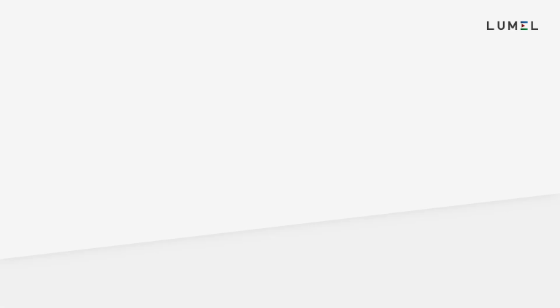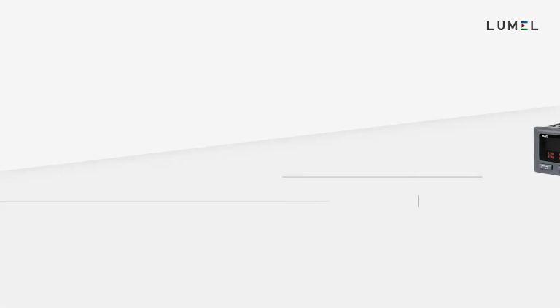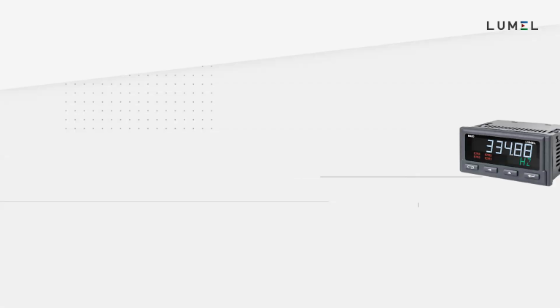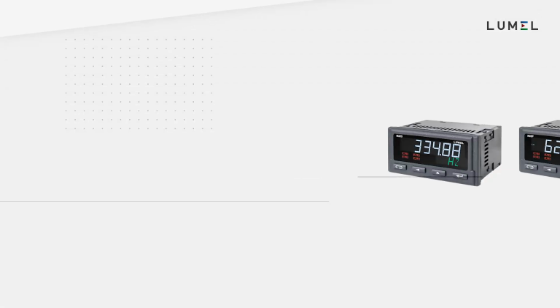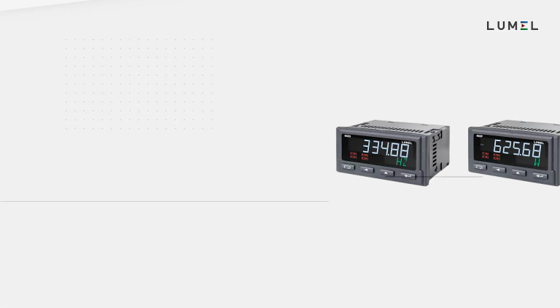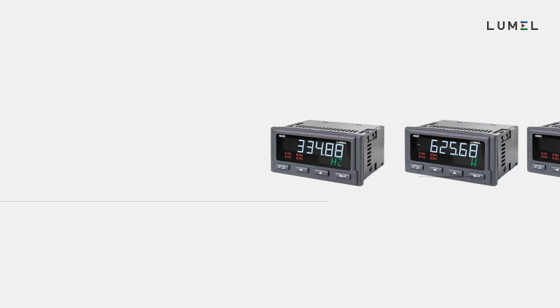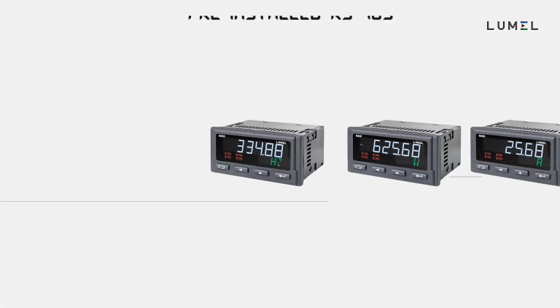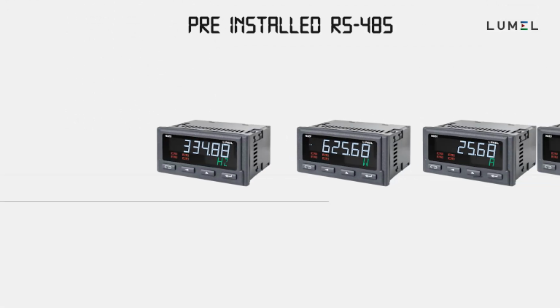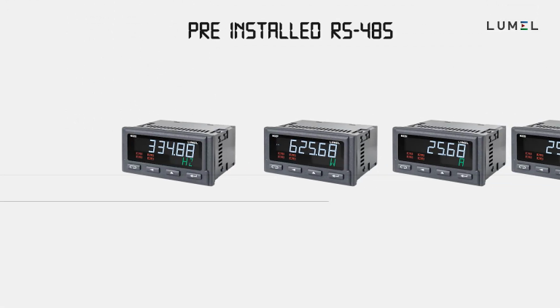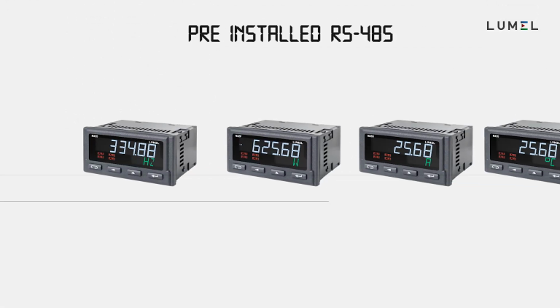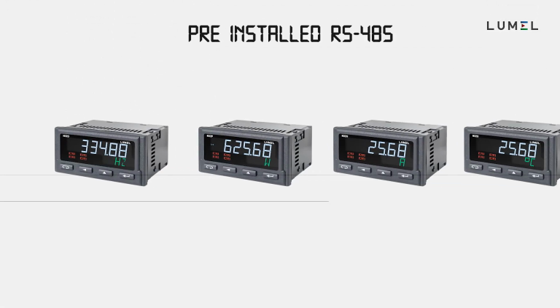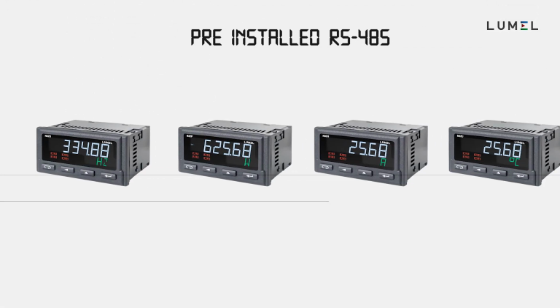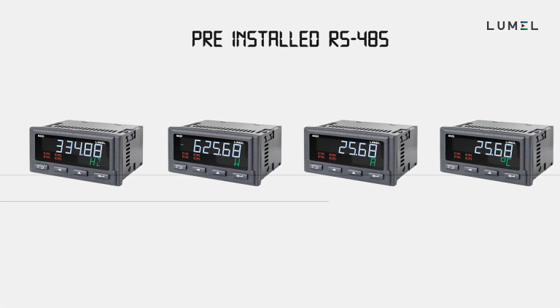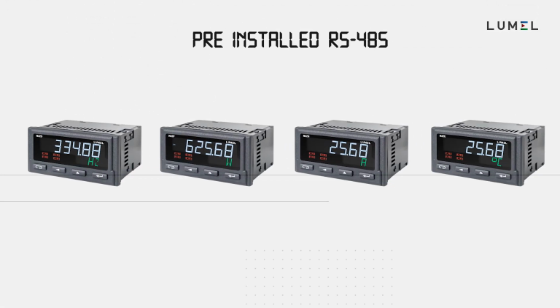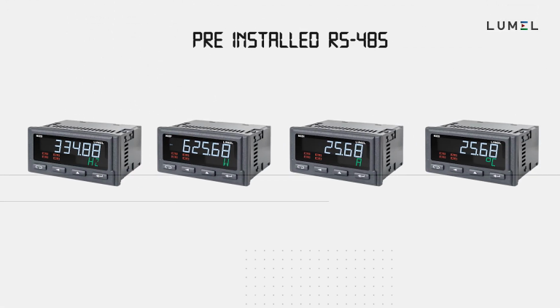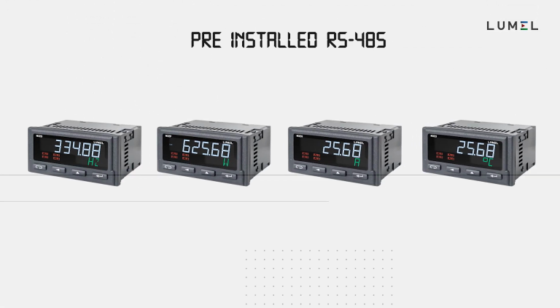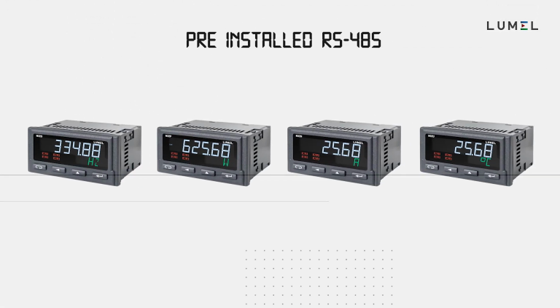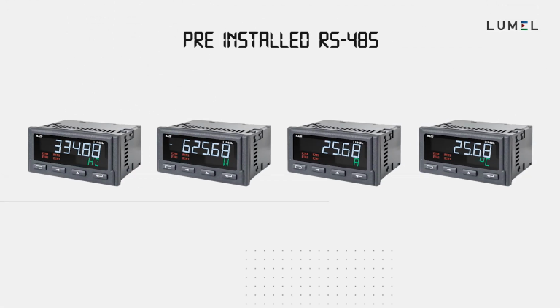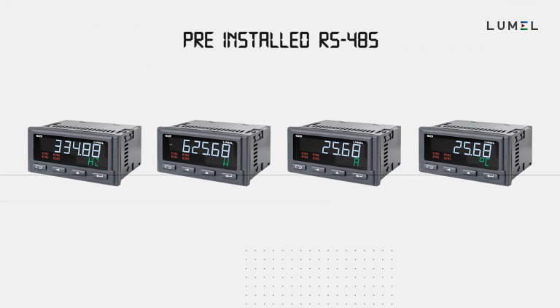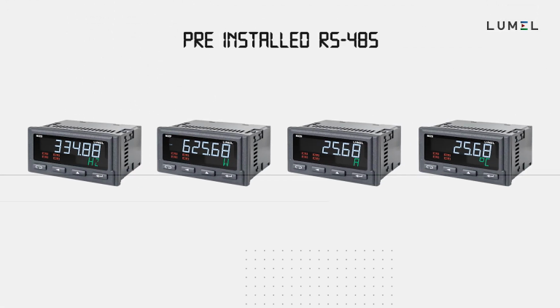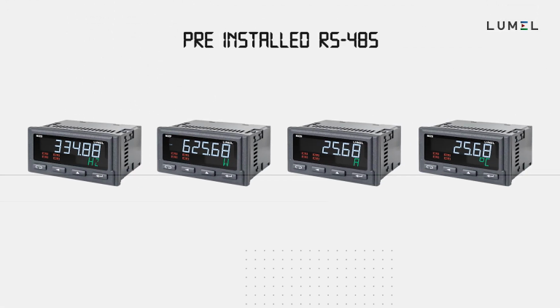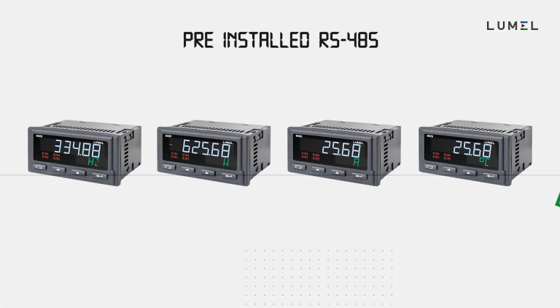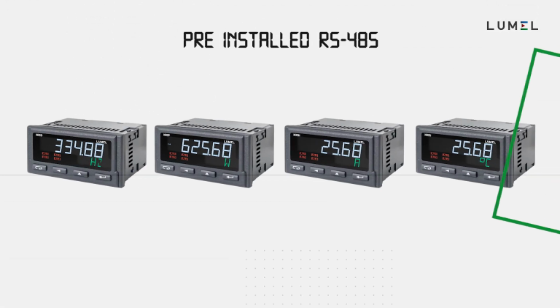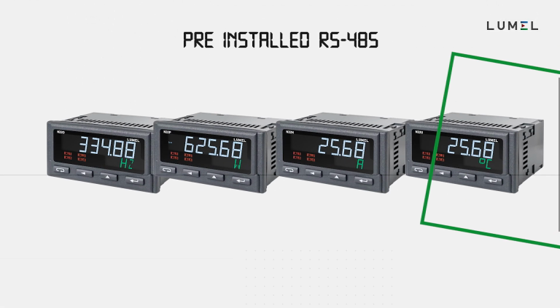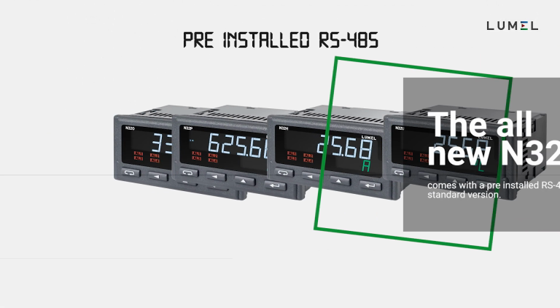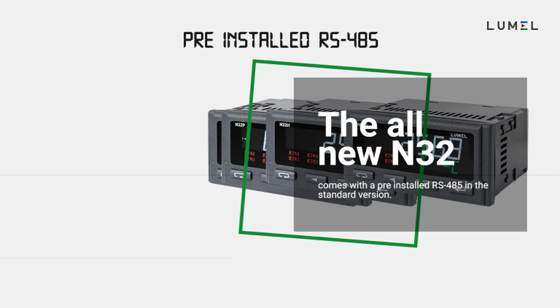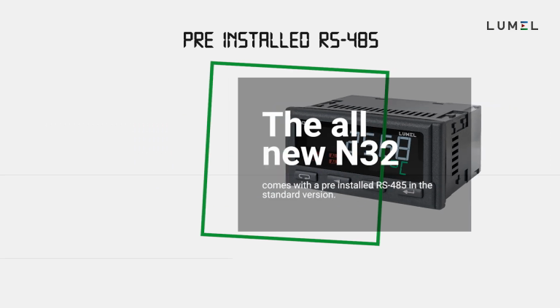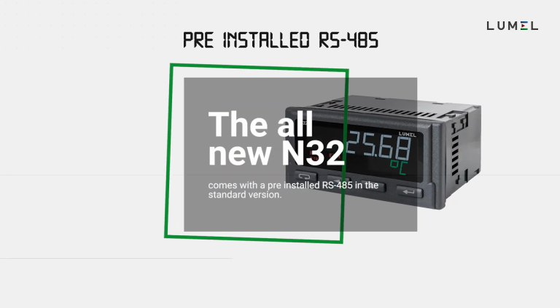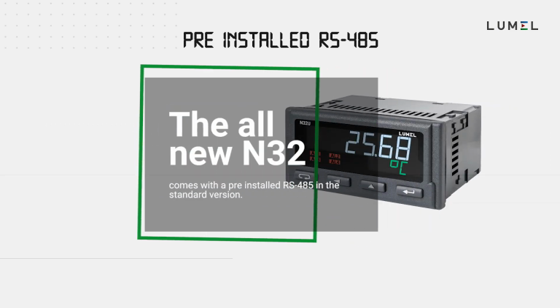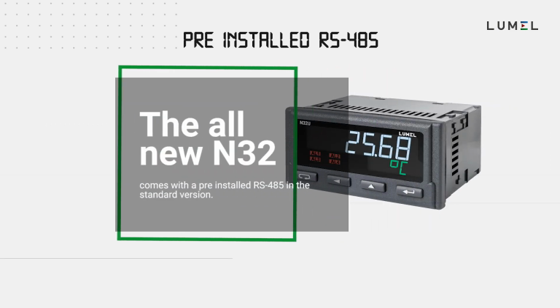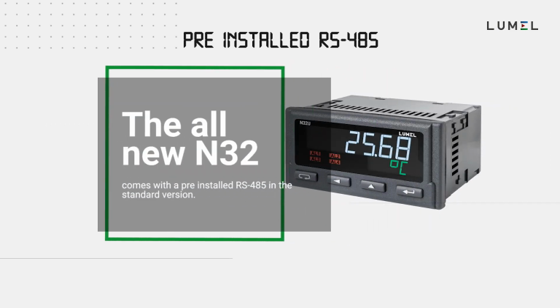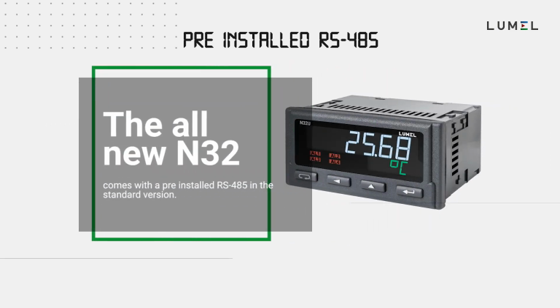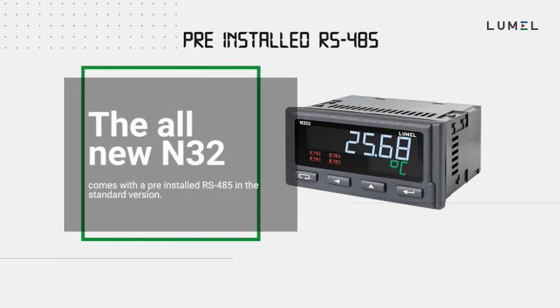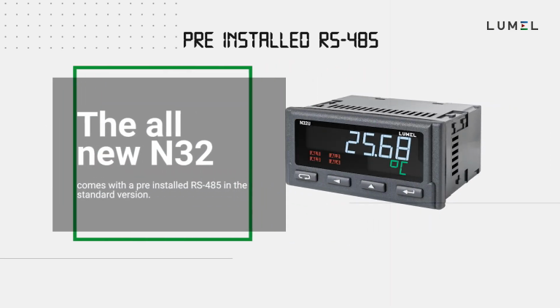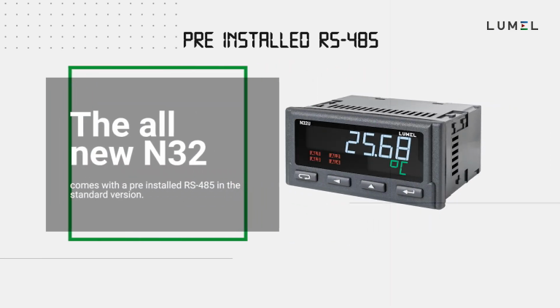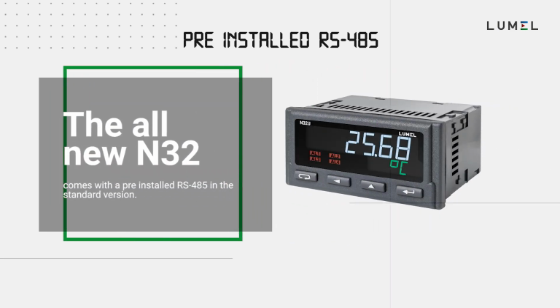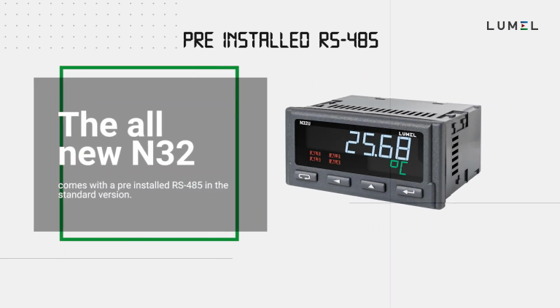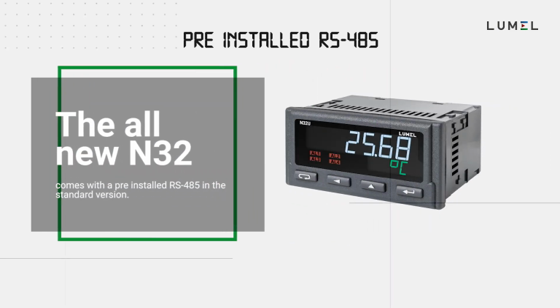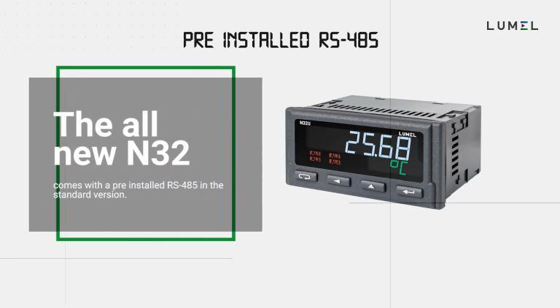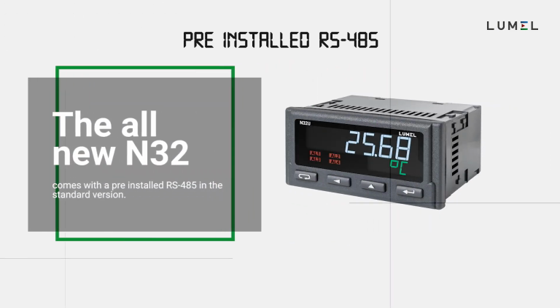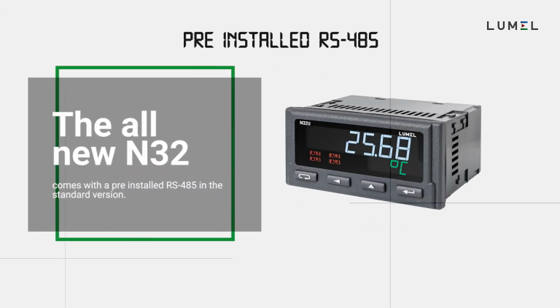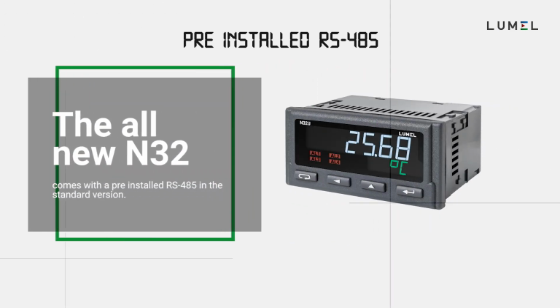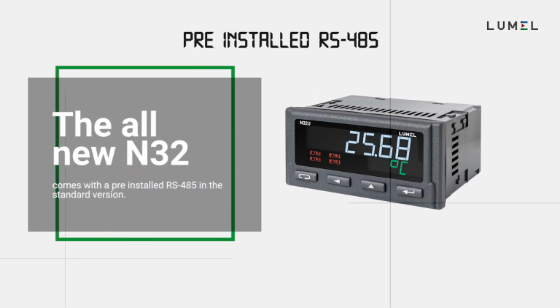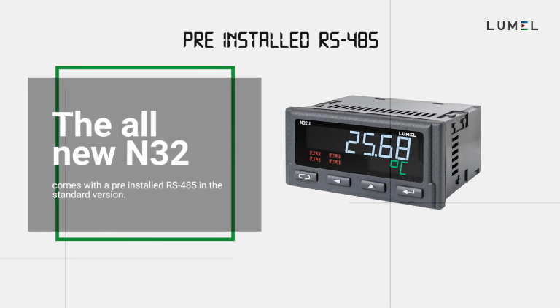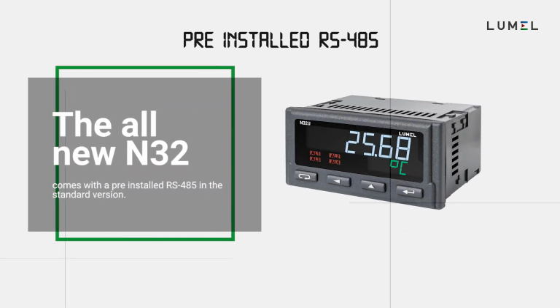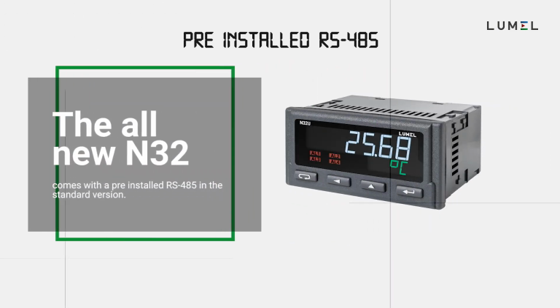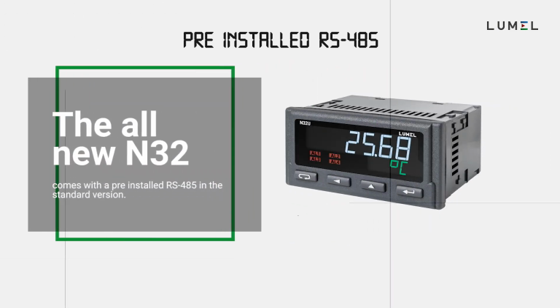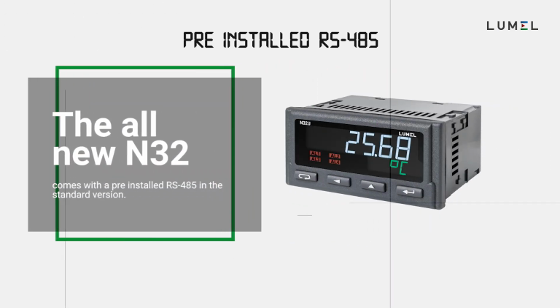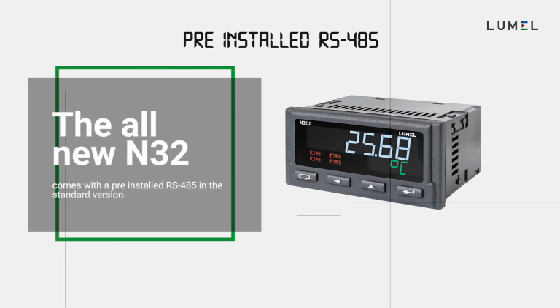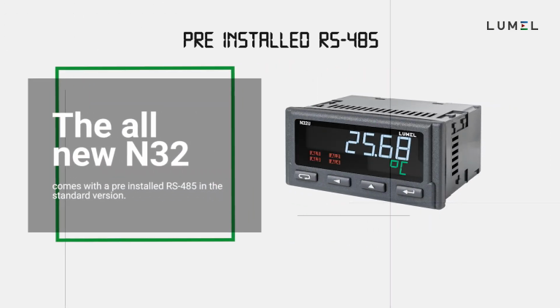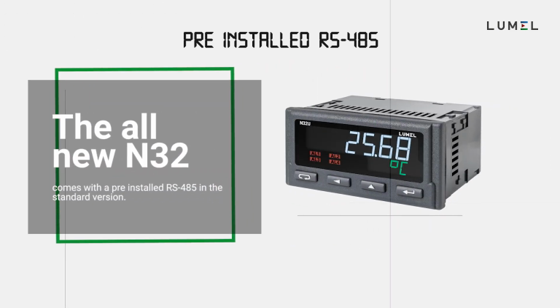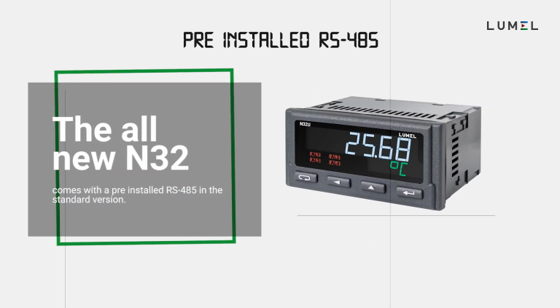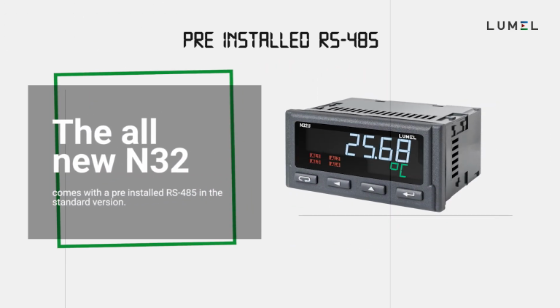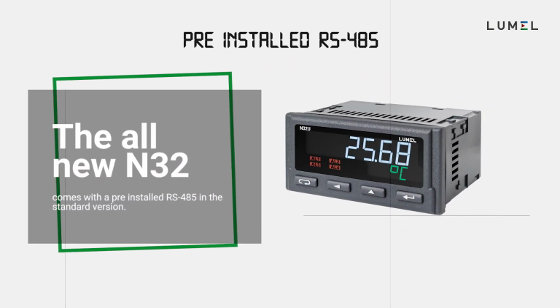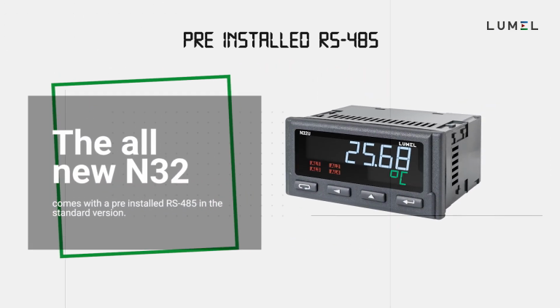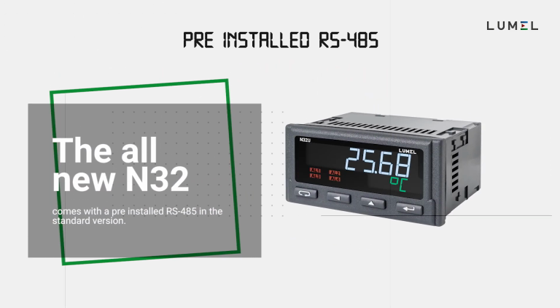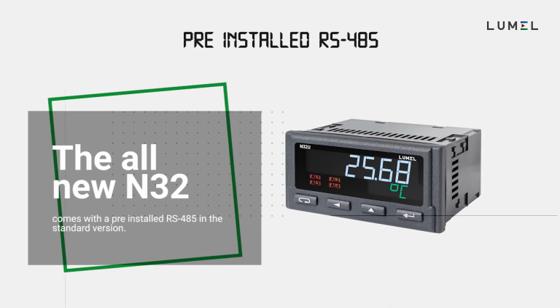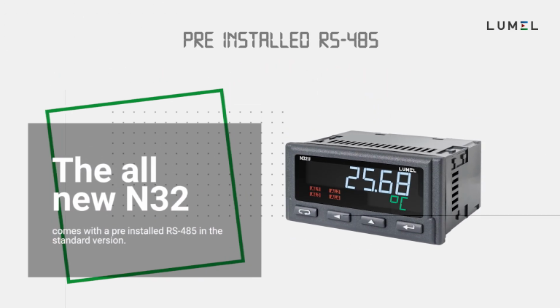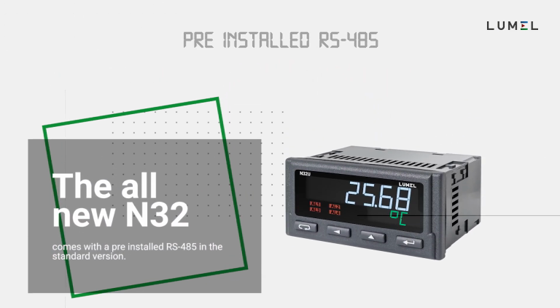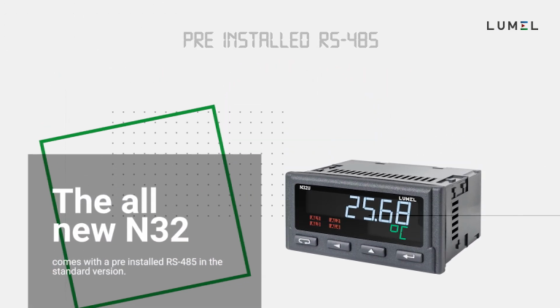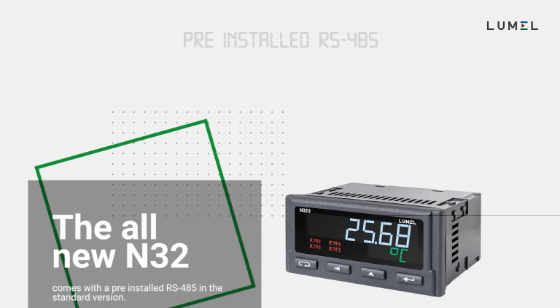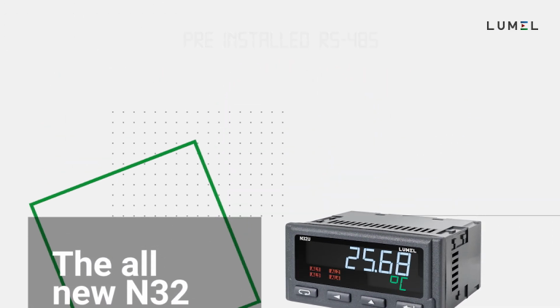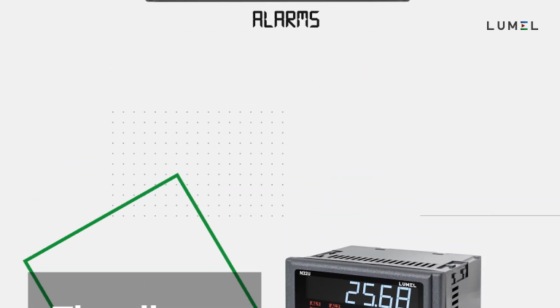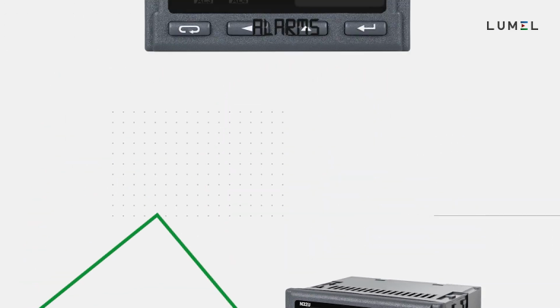The distinctive advantage of N32 is that it comes with pre-installed RS-485 on the base version, therefore you don't have to pay extra for it.